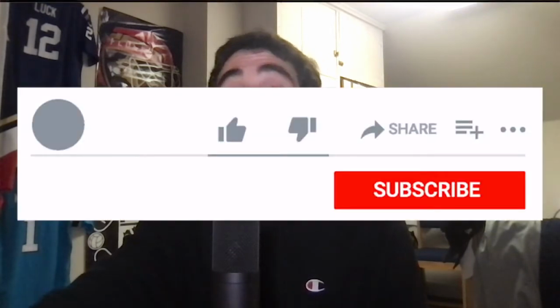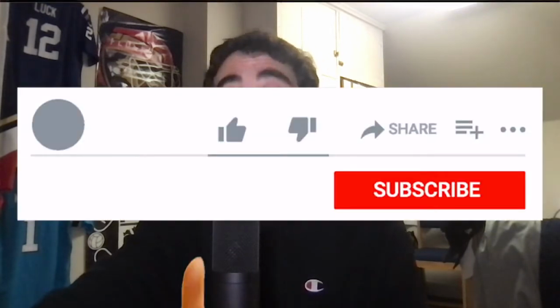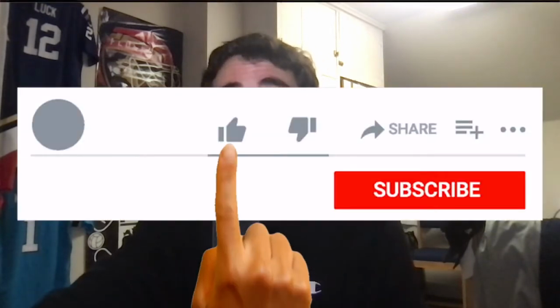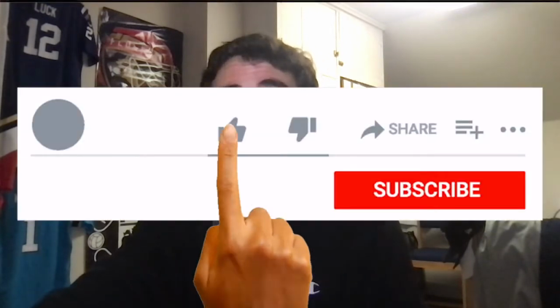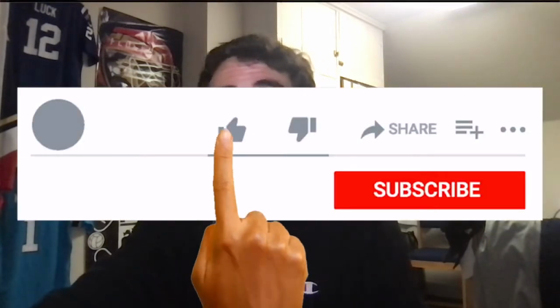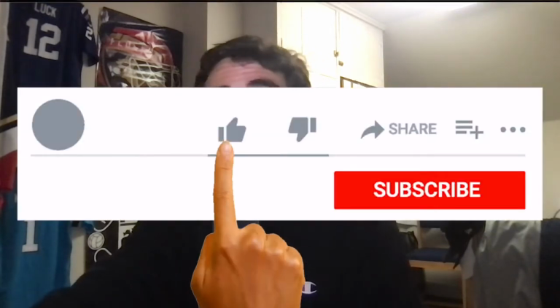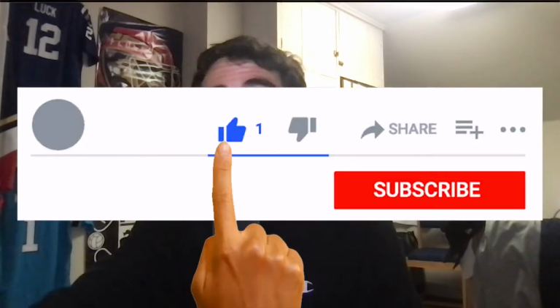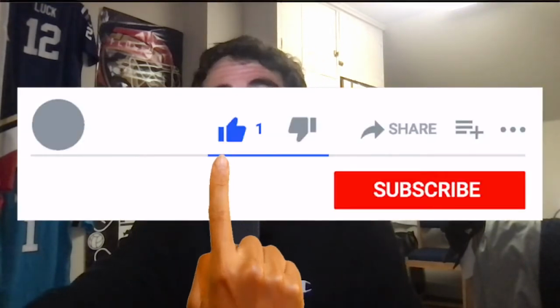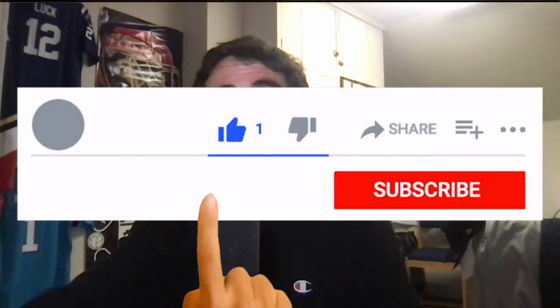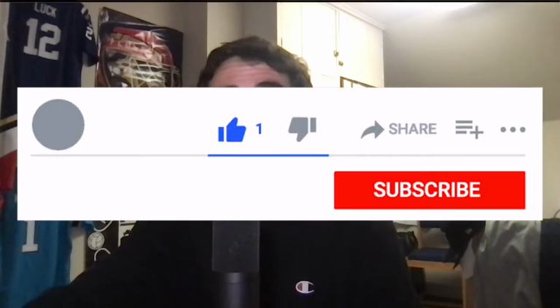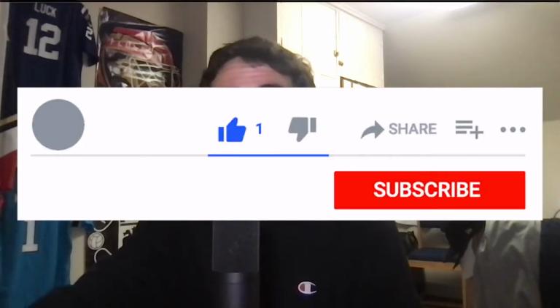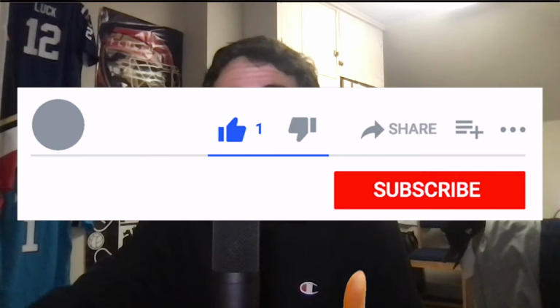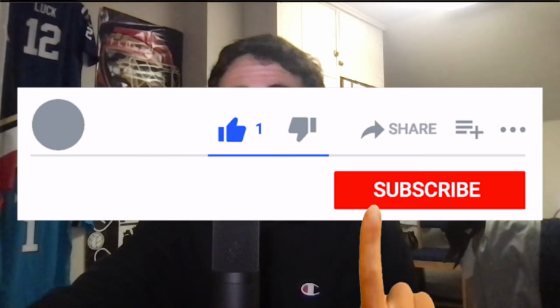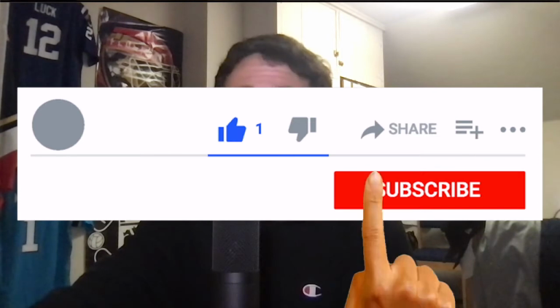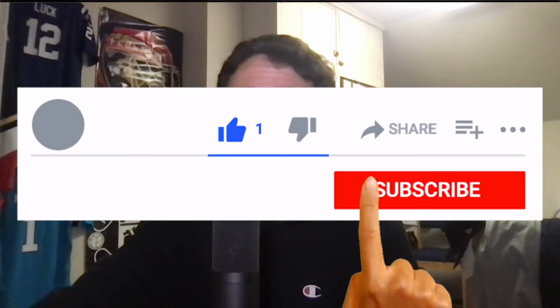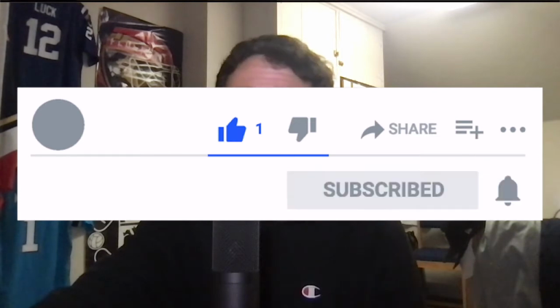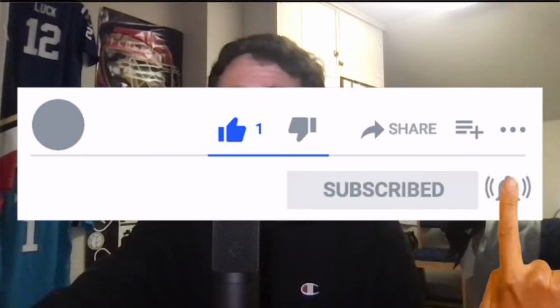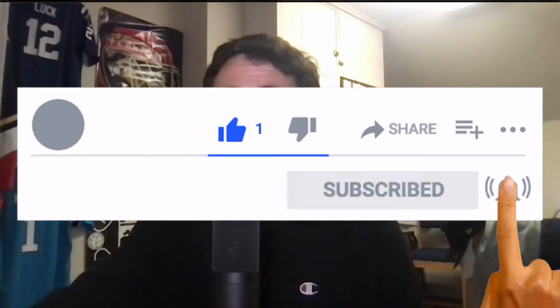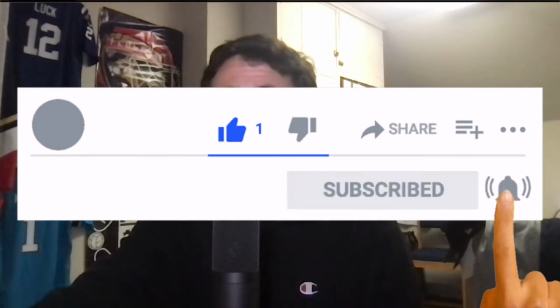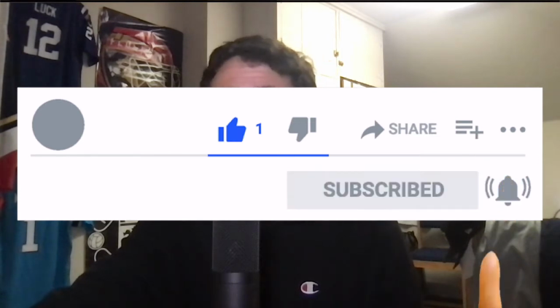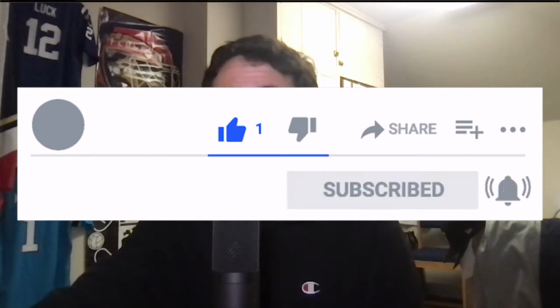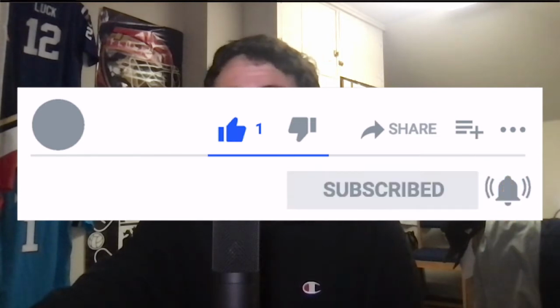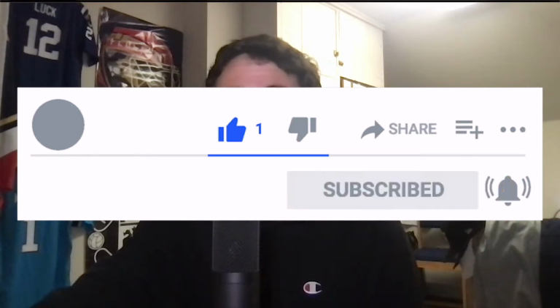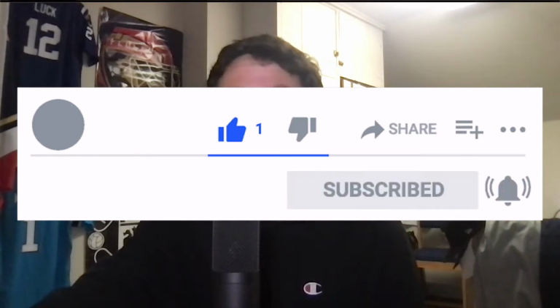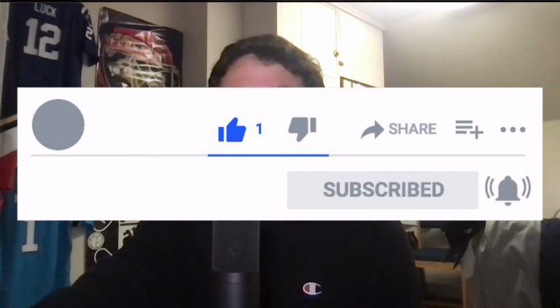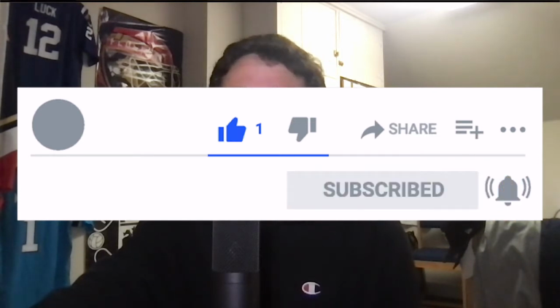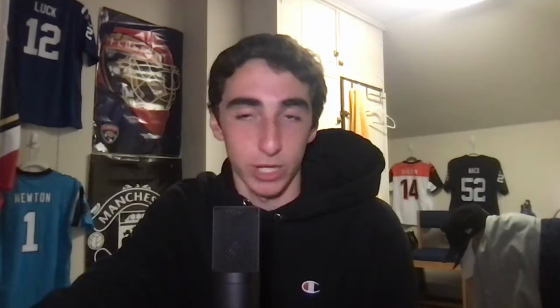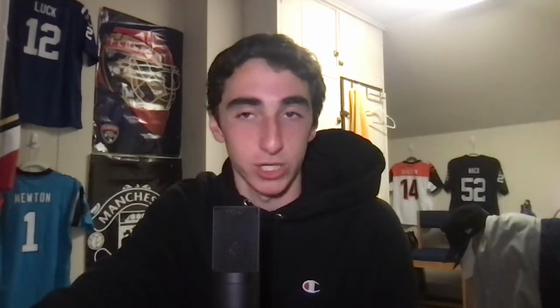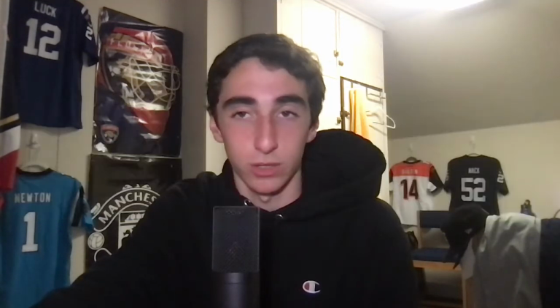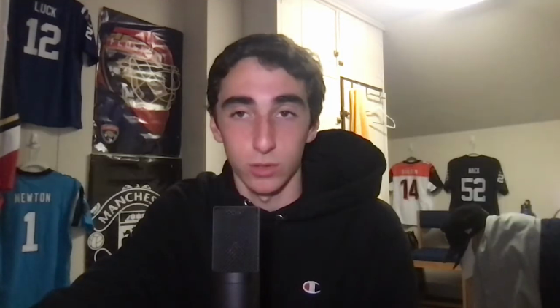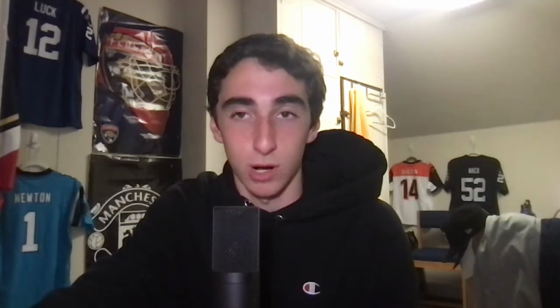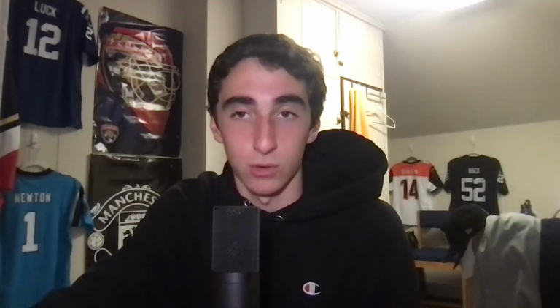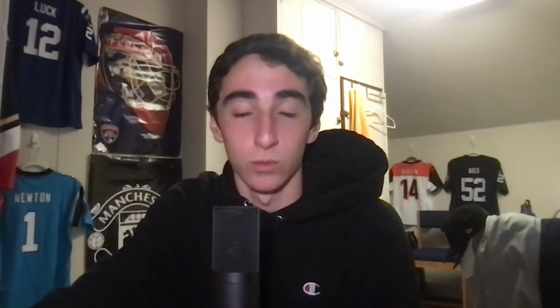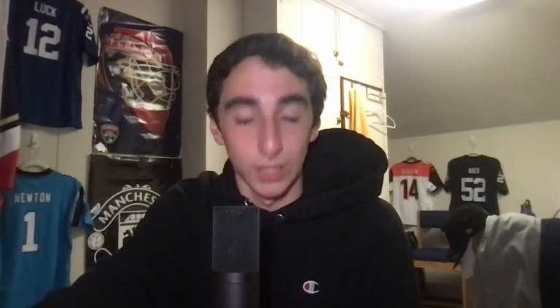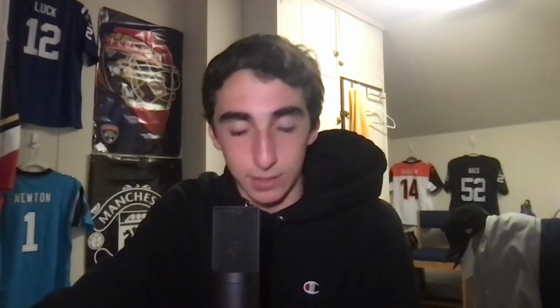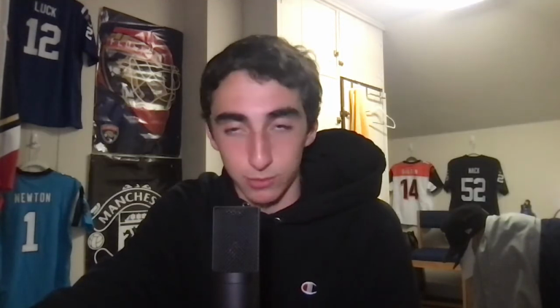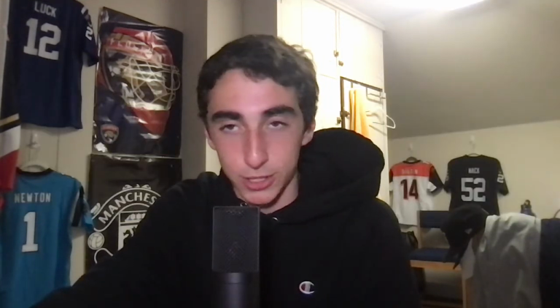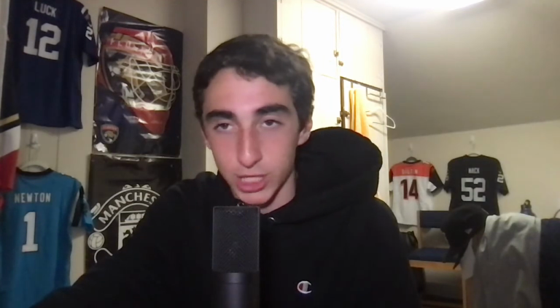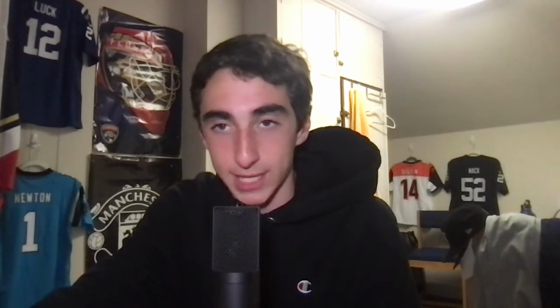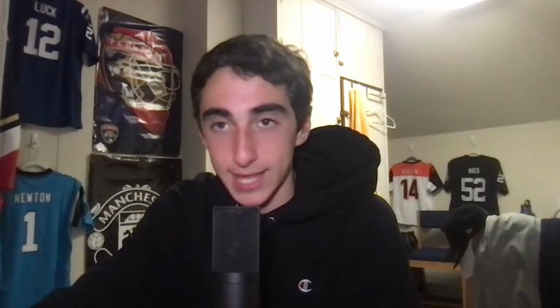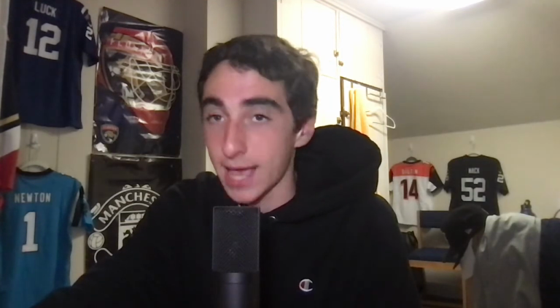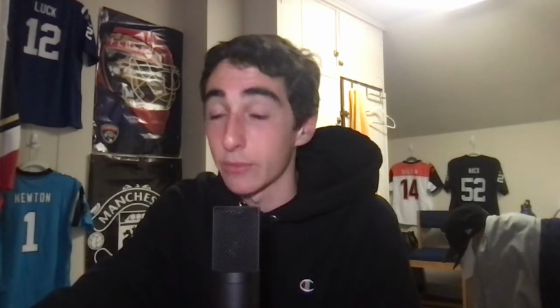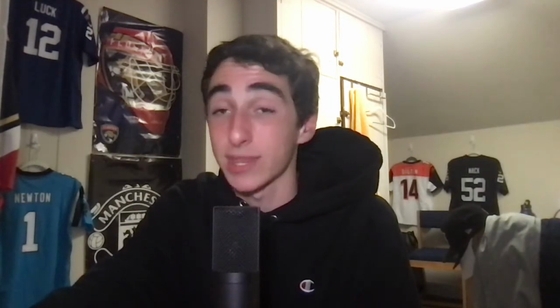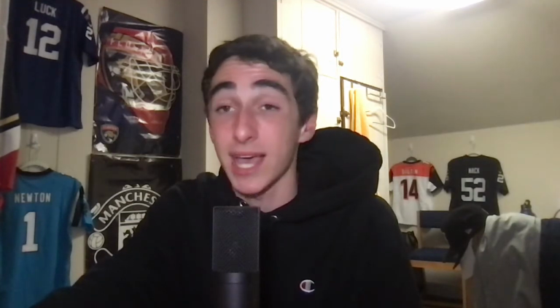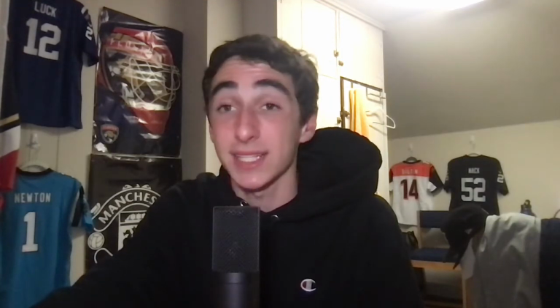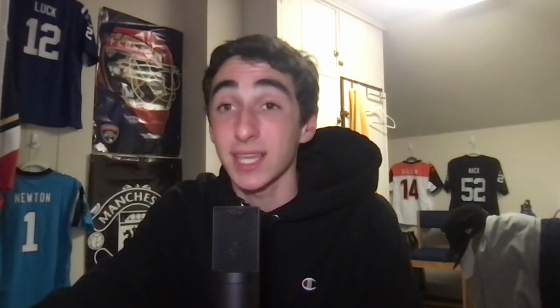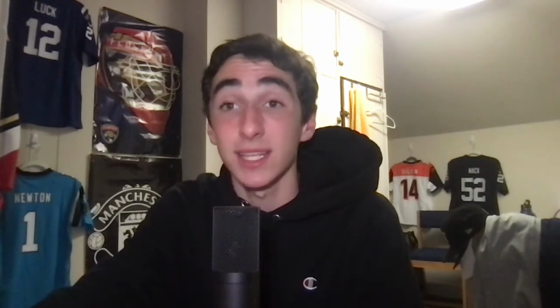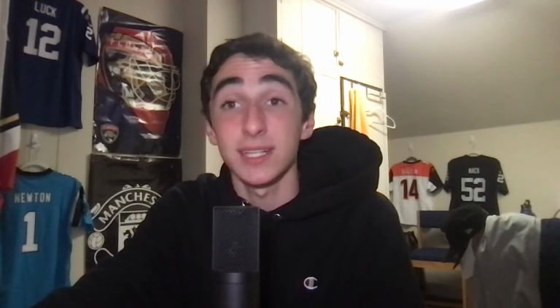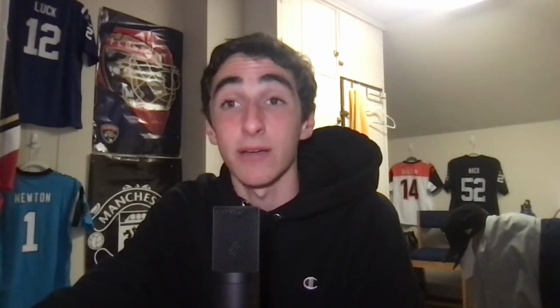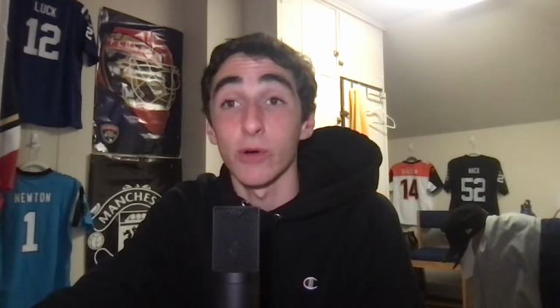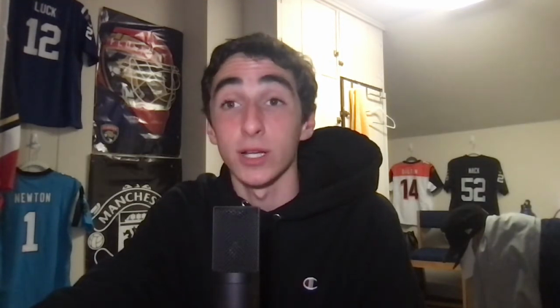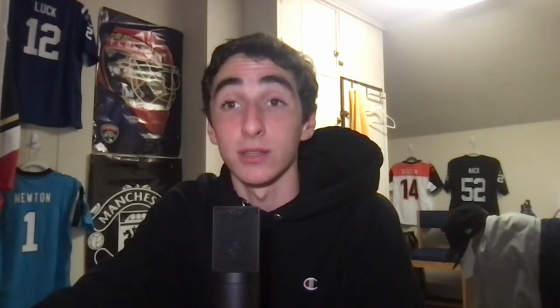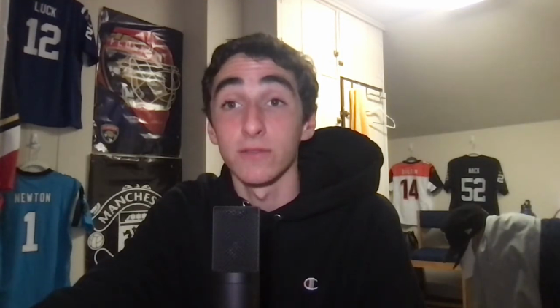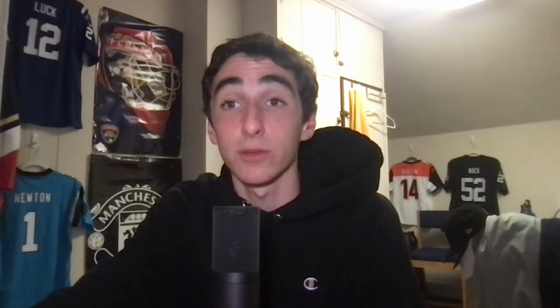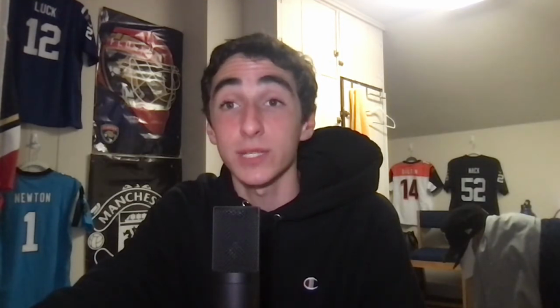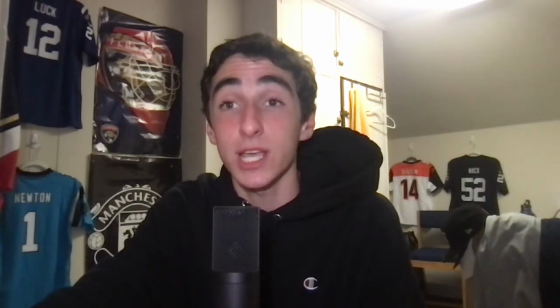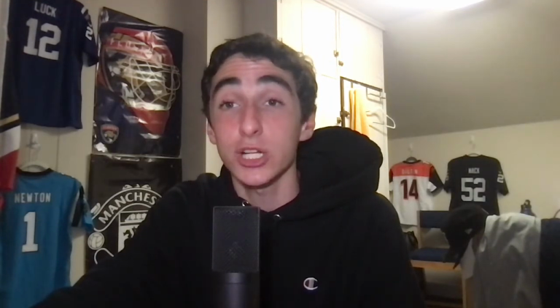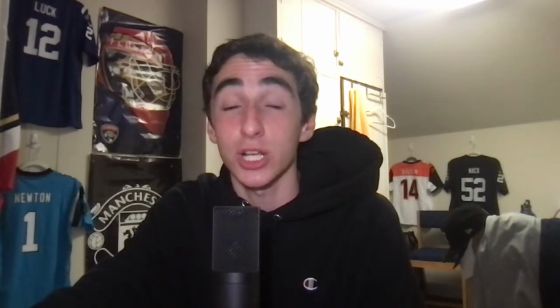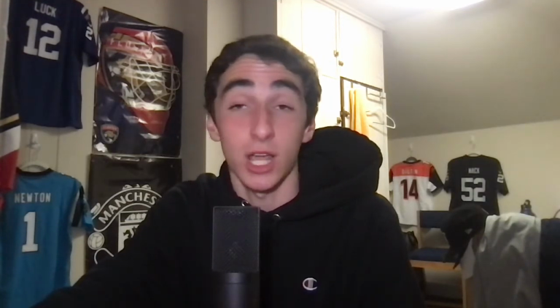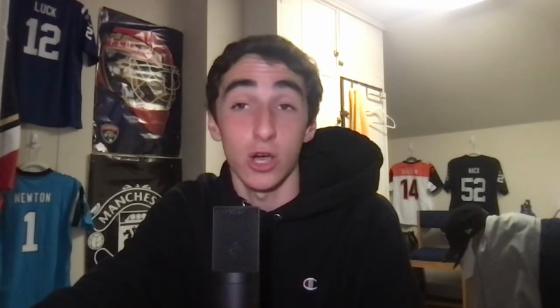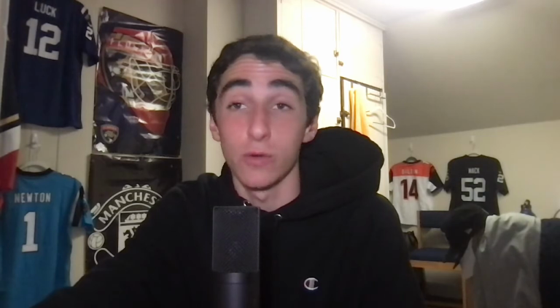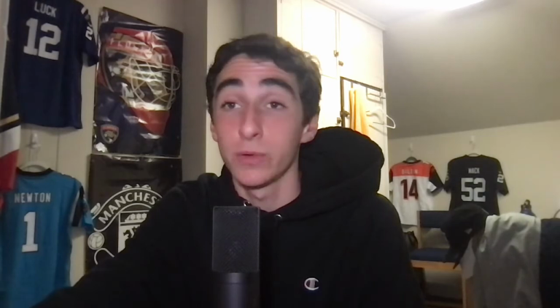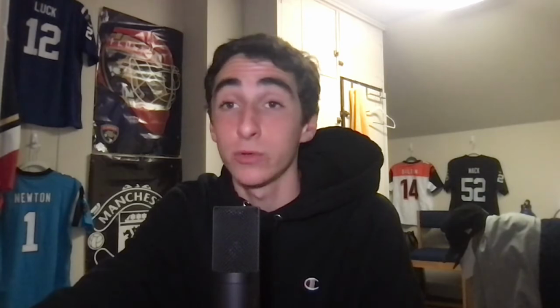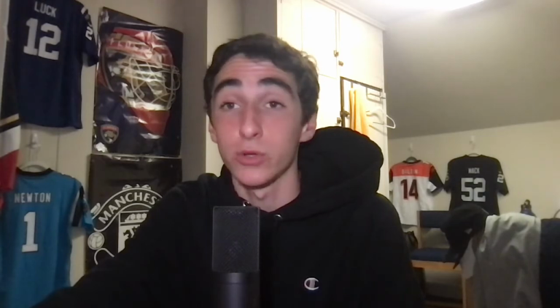Before we get started, please drop a quick like and a sub on today's video — that would really help my channel grow. Really appreciate that. With that said, let's dive right into the film session, and I hope you enjoy.